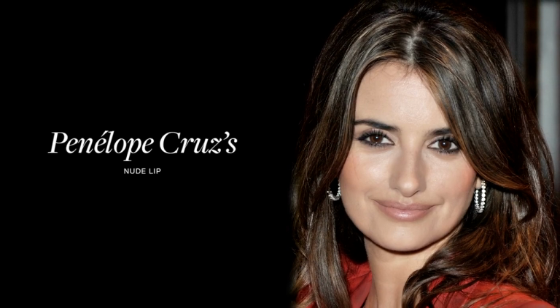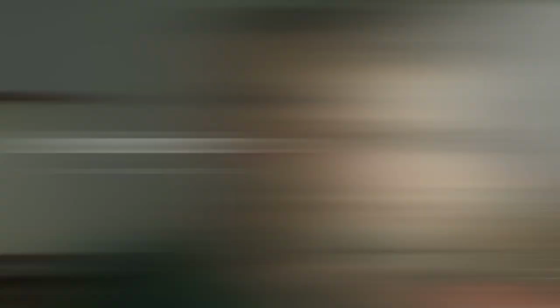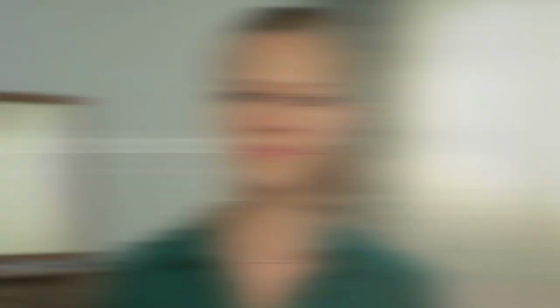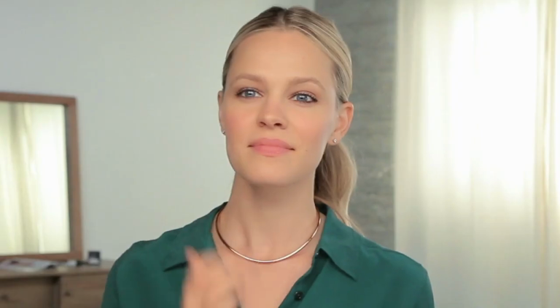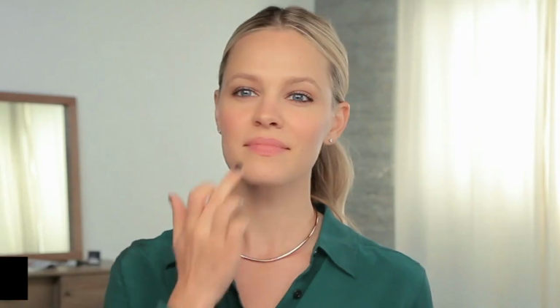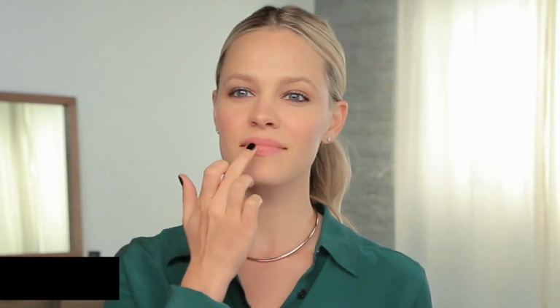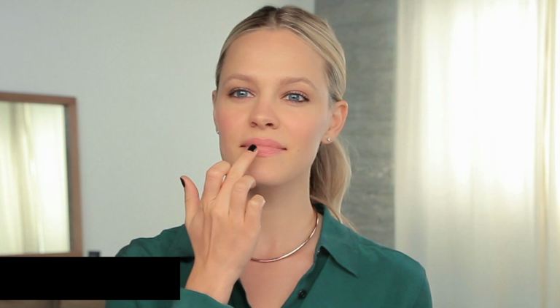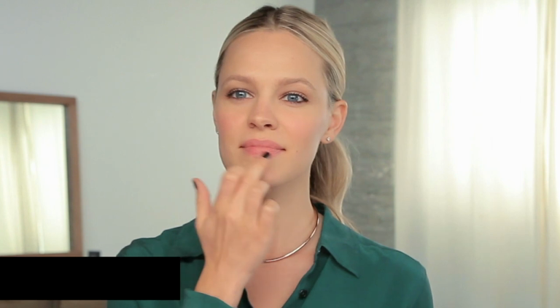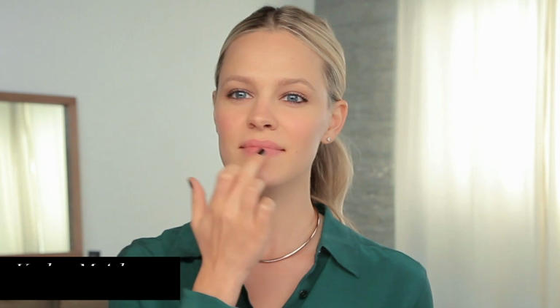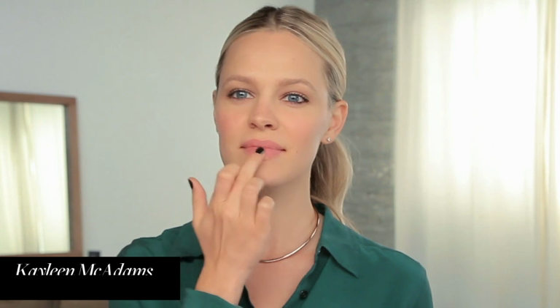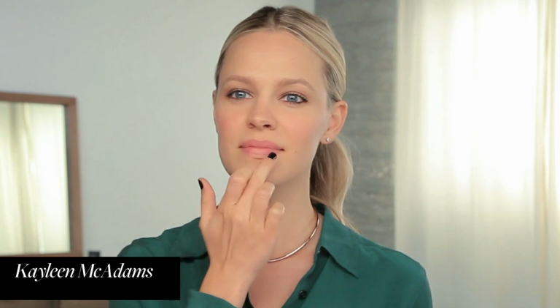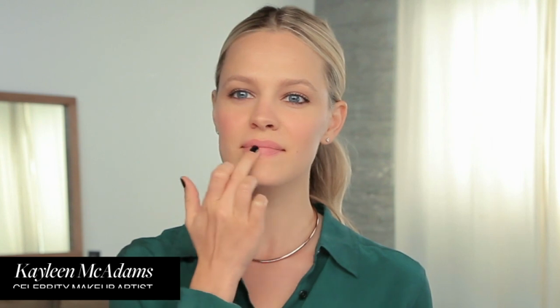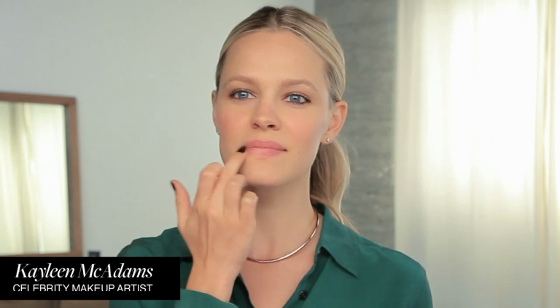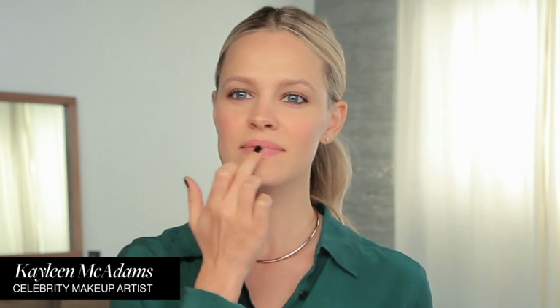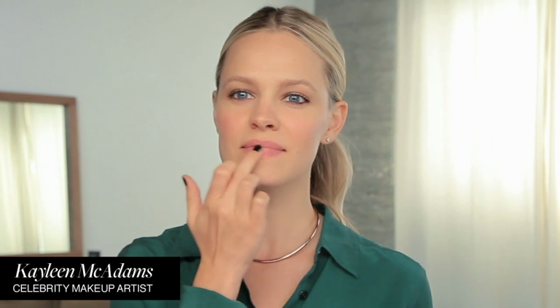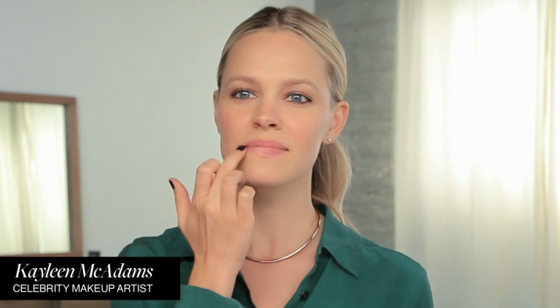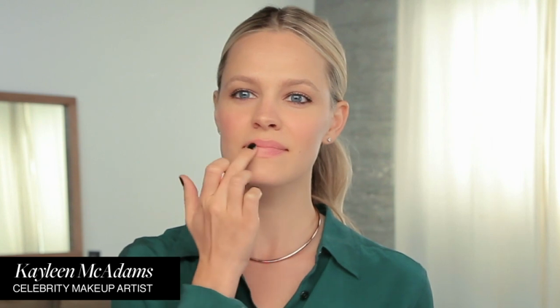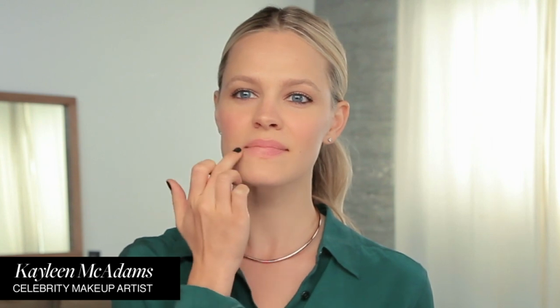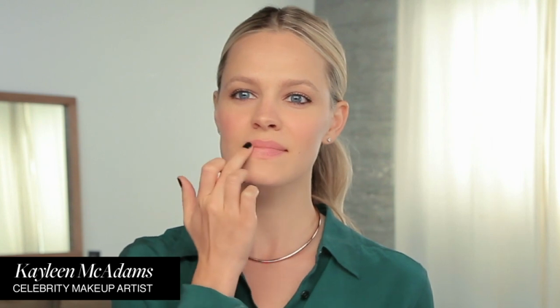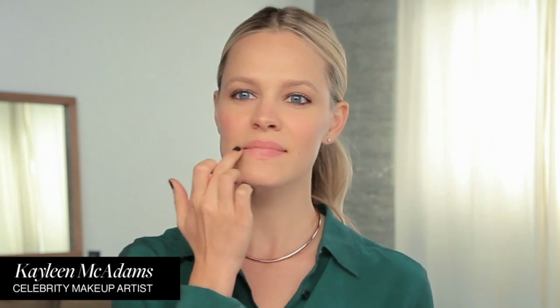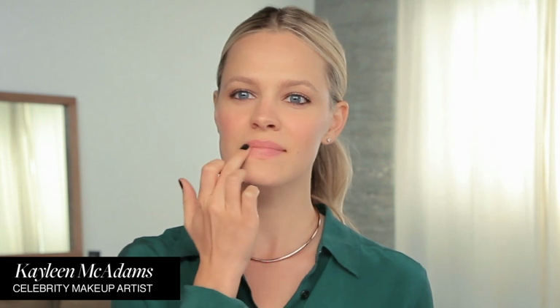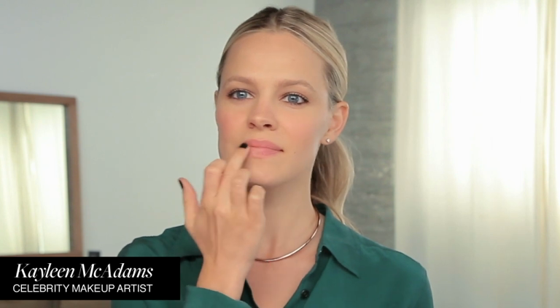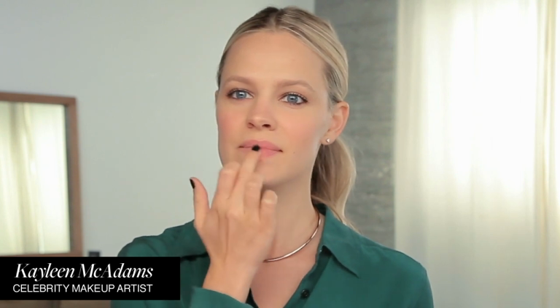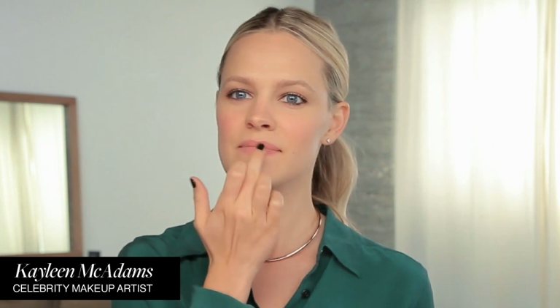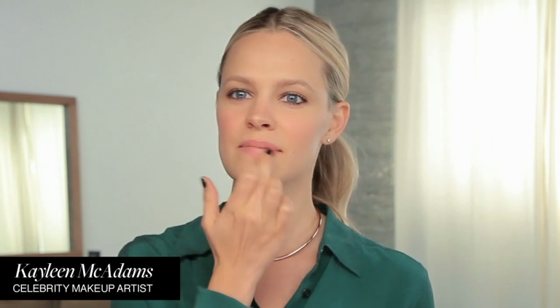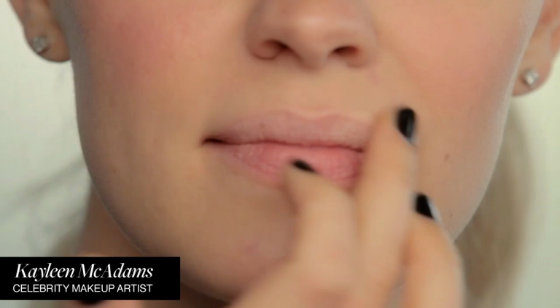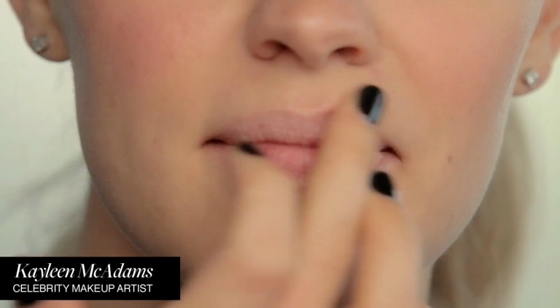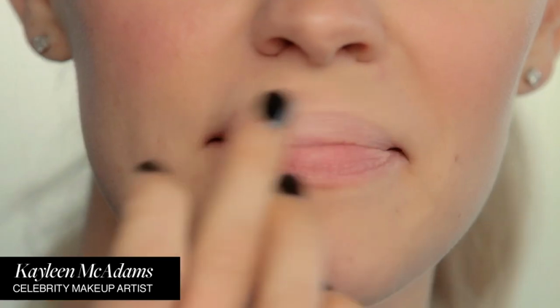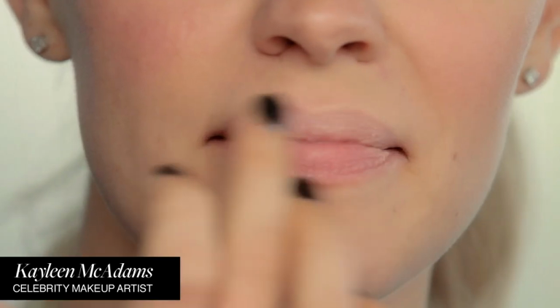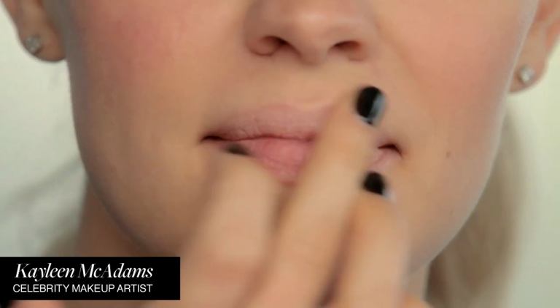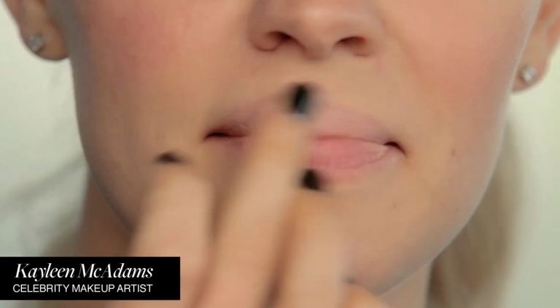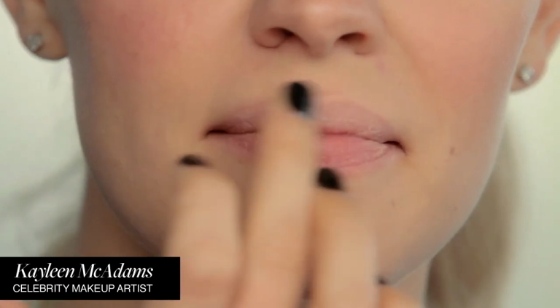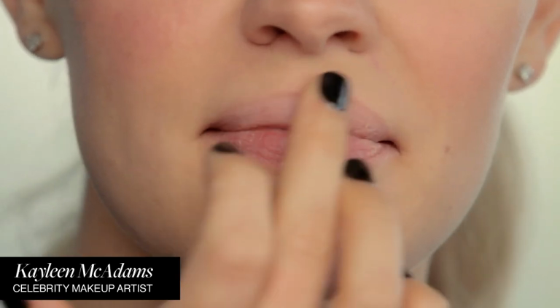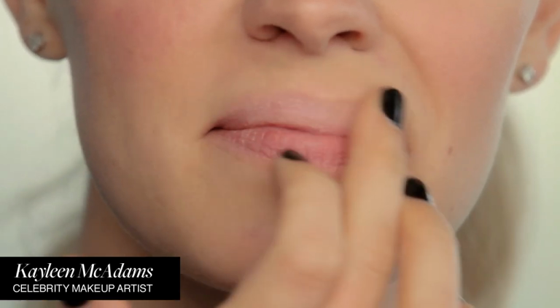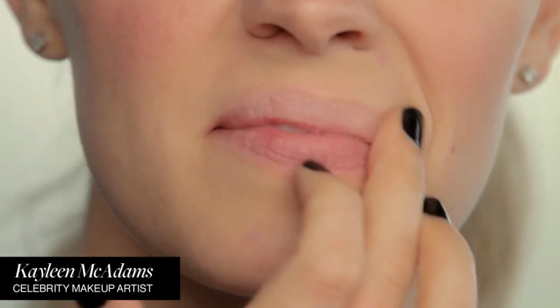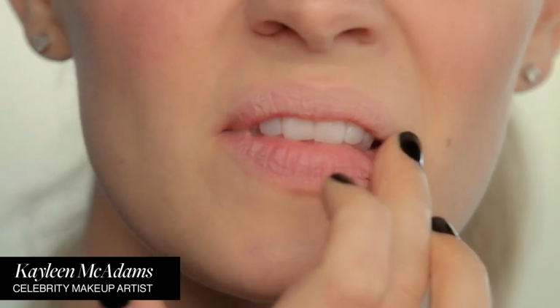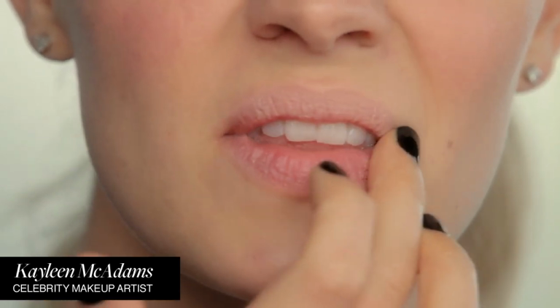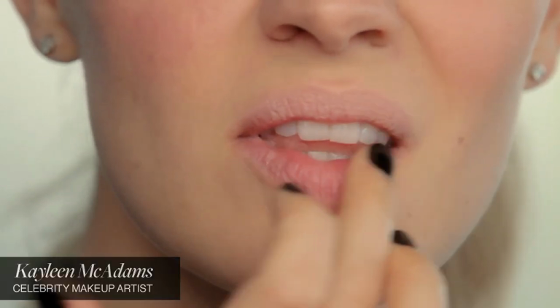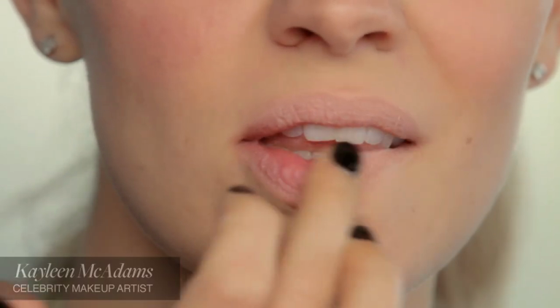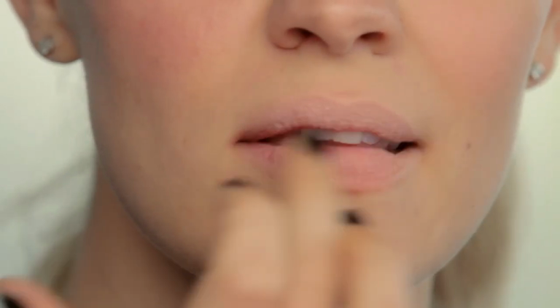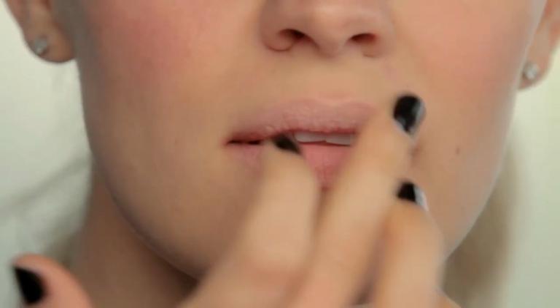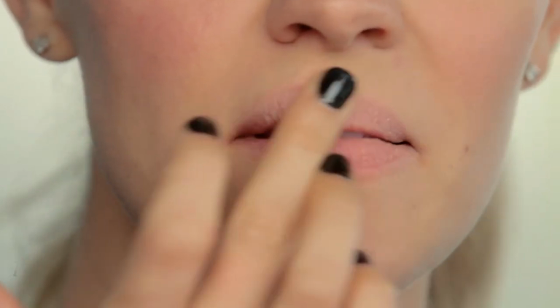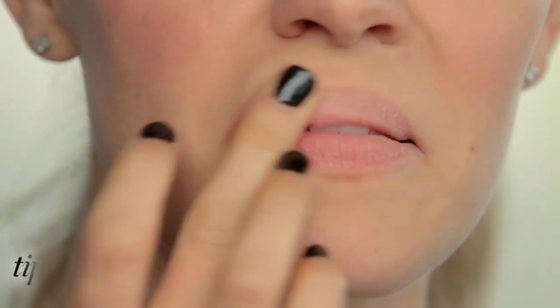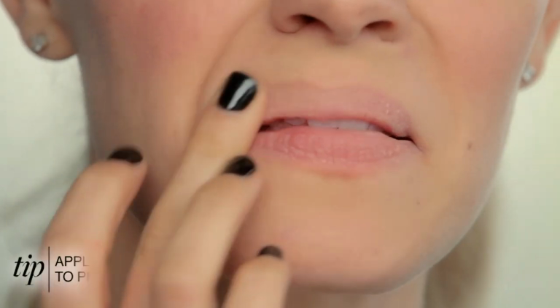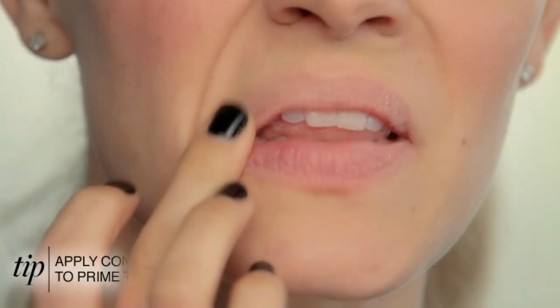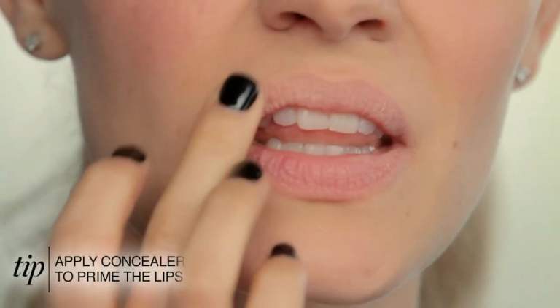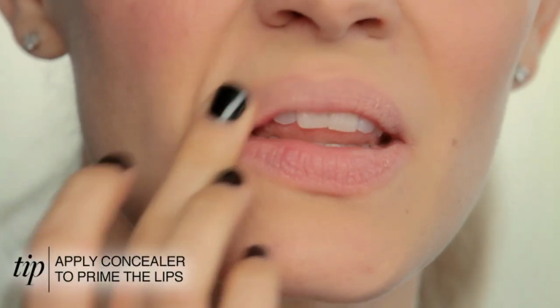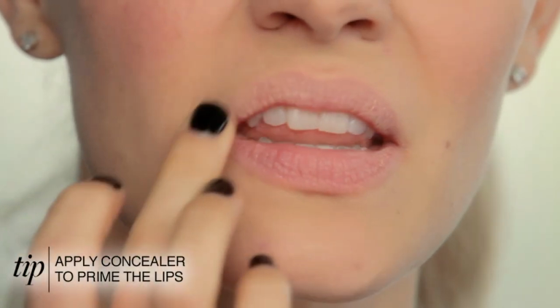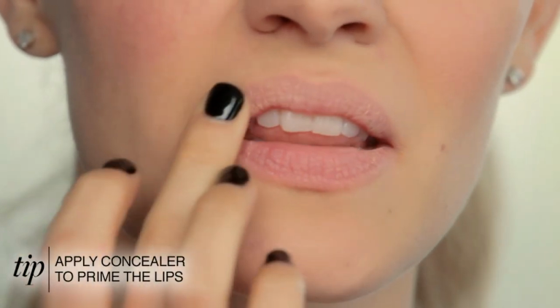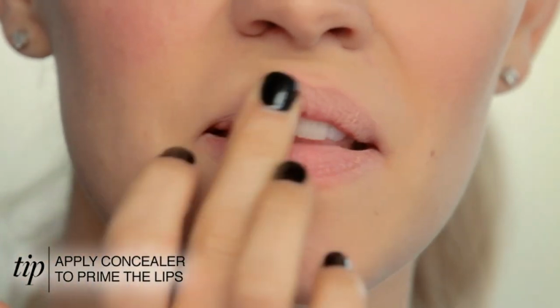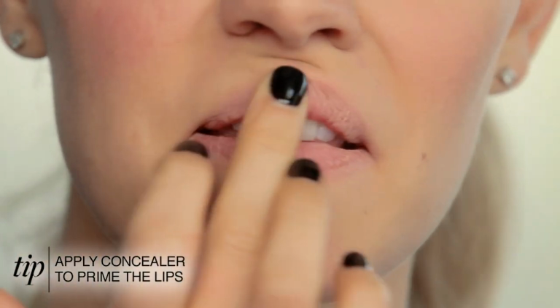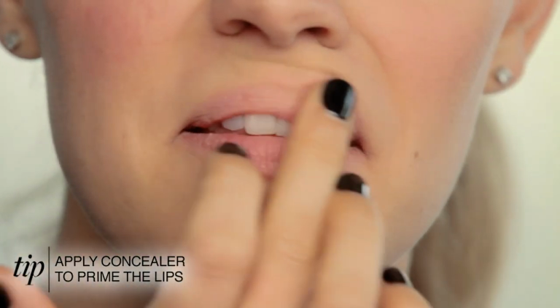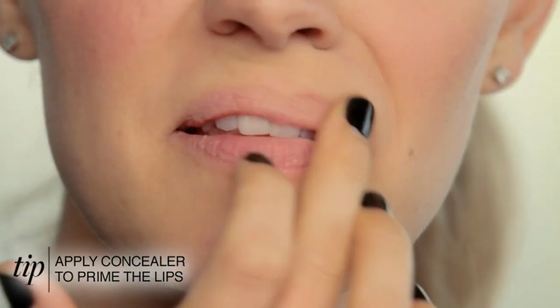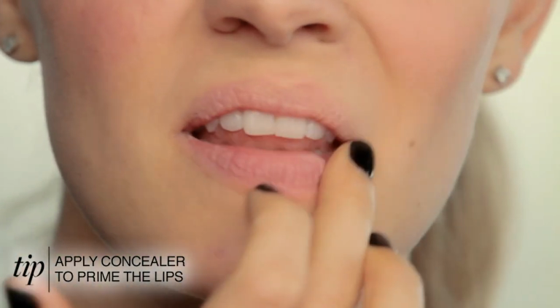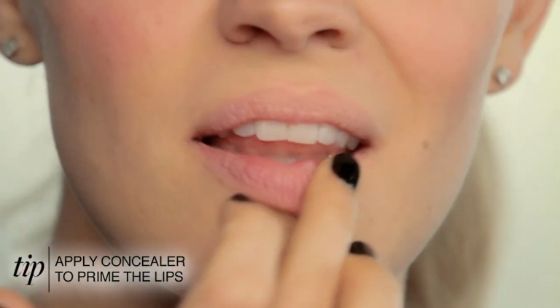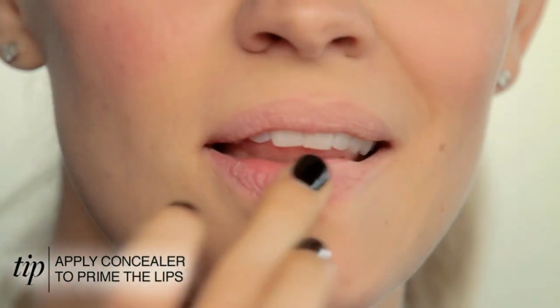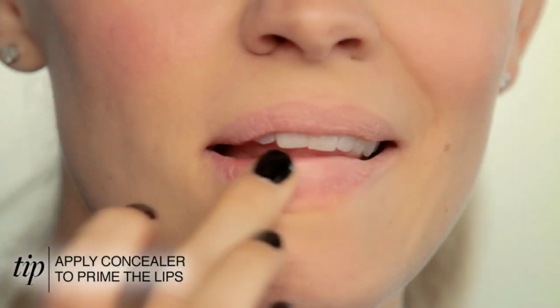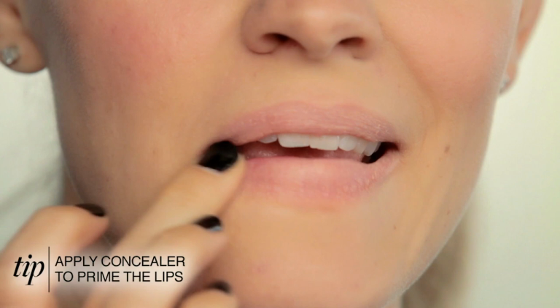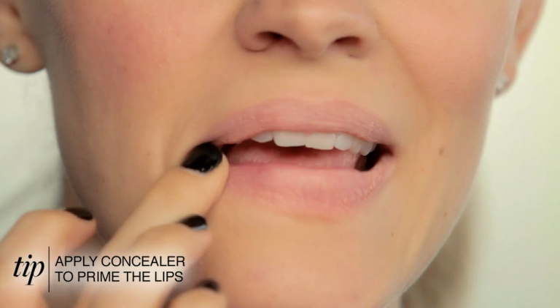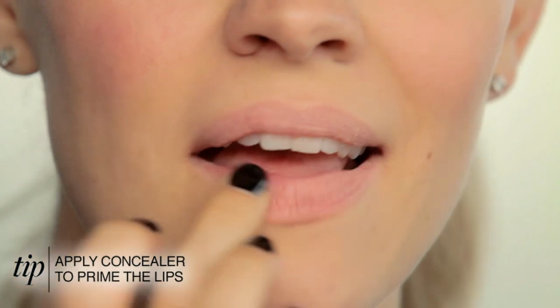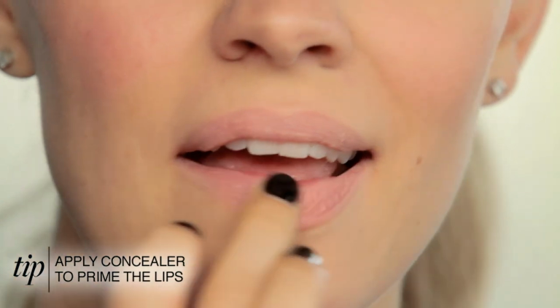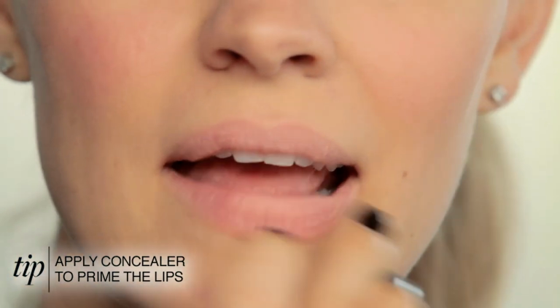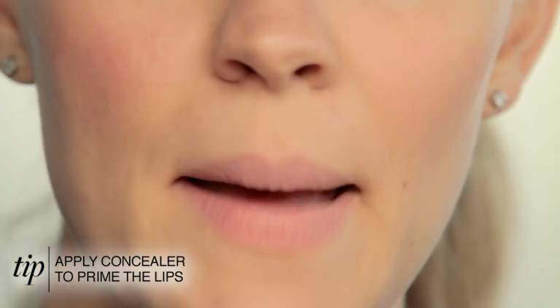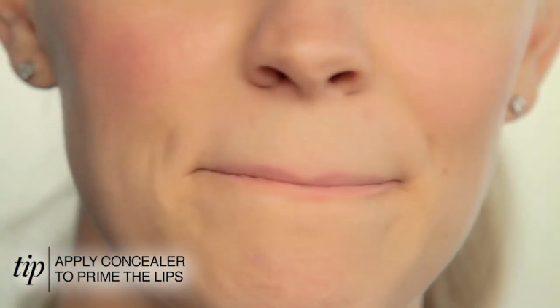I like to apply concealer to bring down the rosiness of my lips, and also it helps set the lip and prevent it from bleeding.